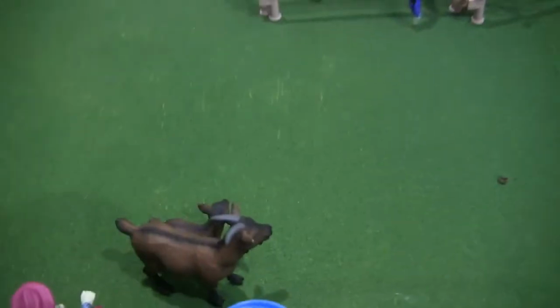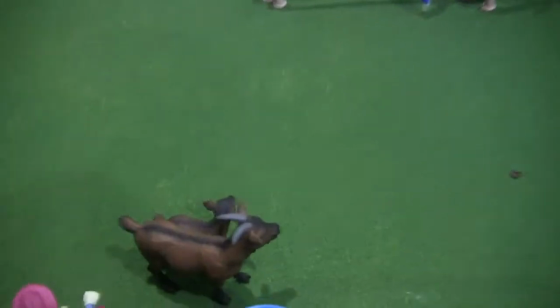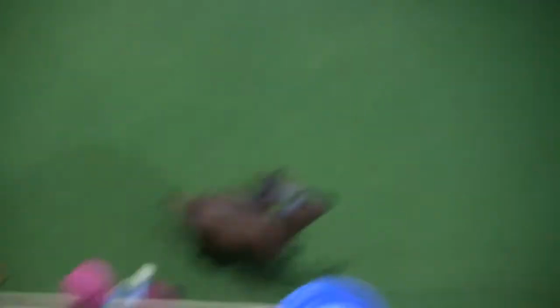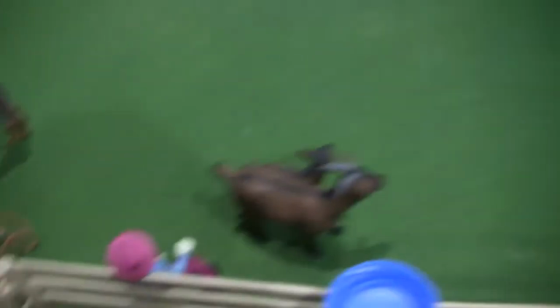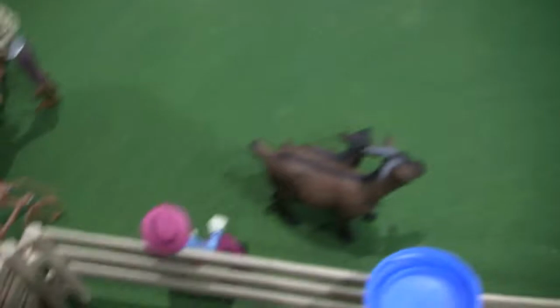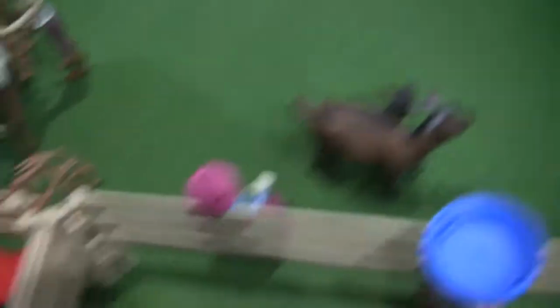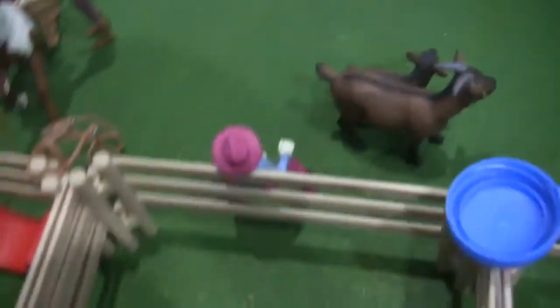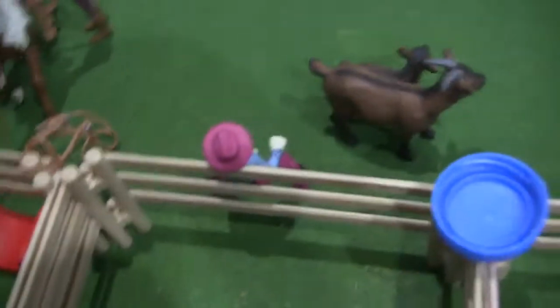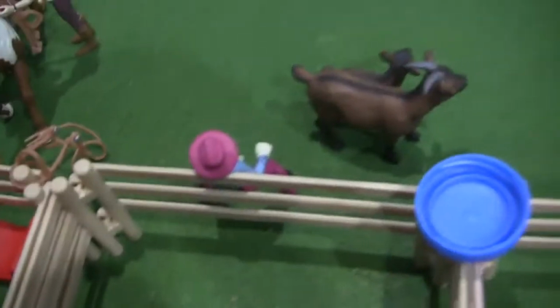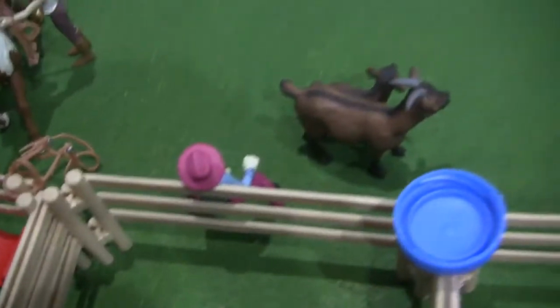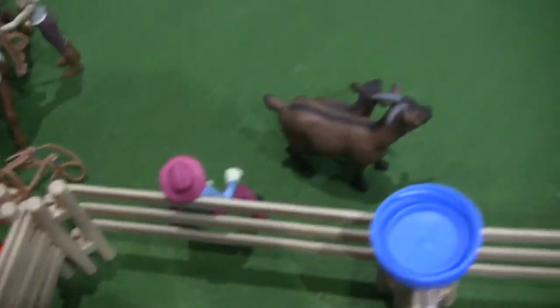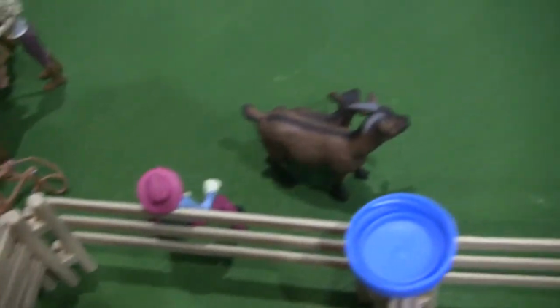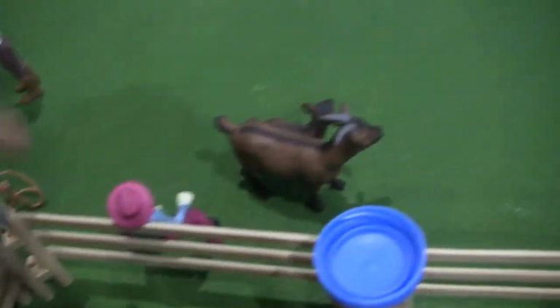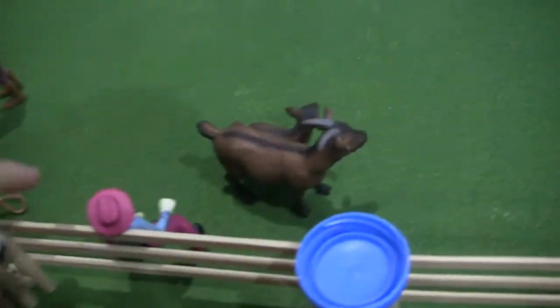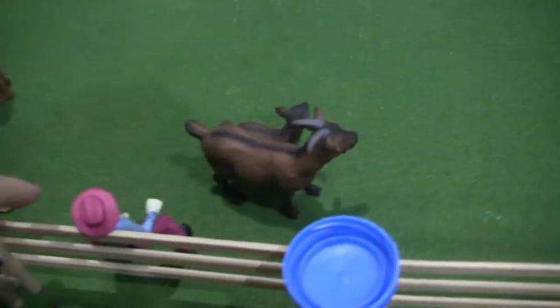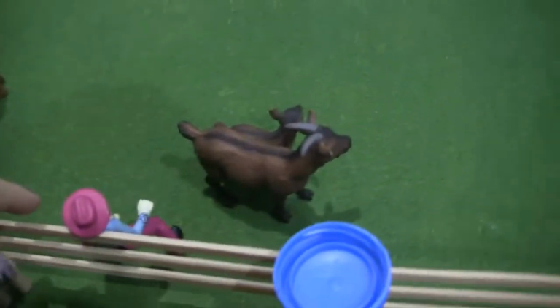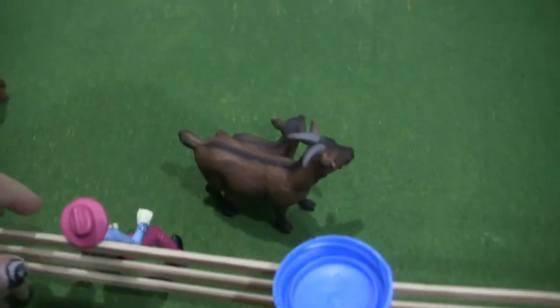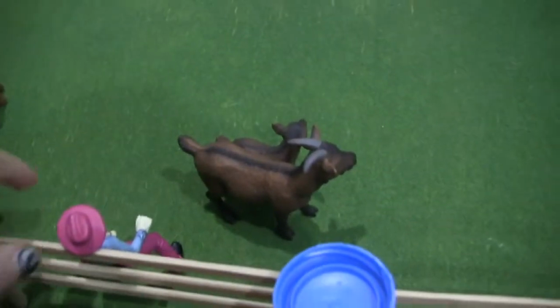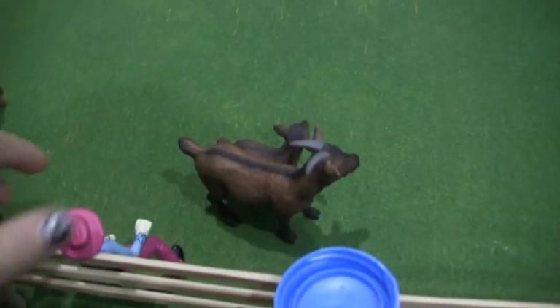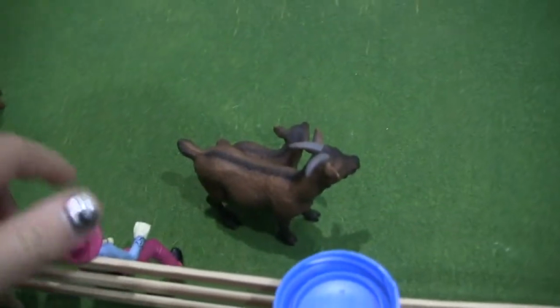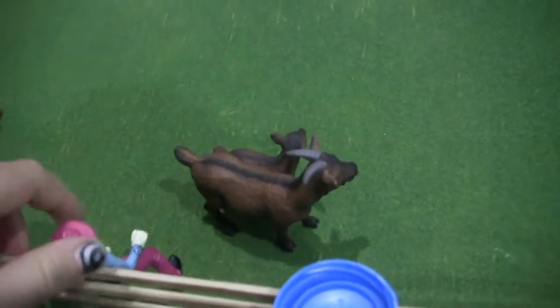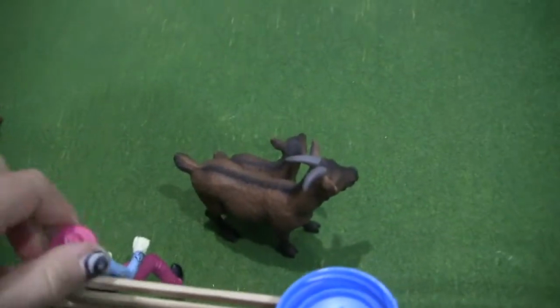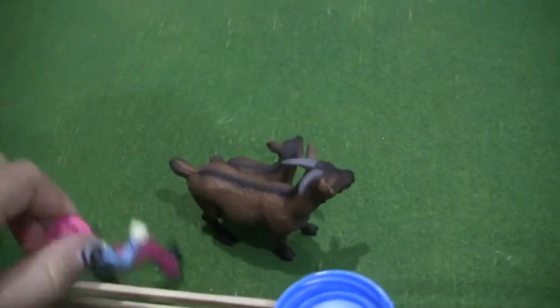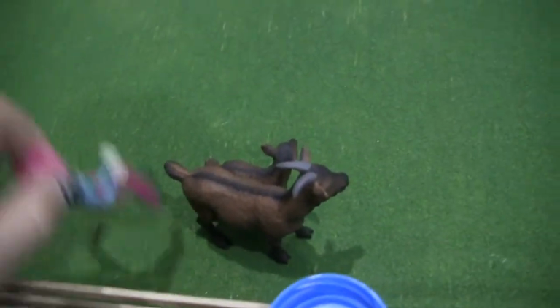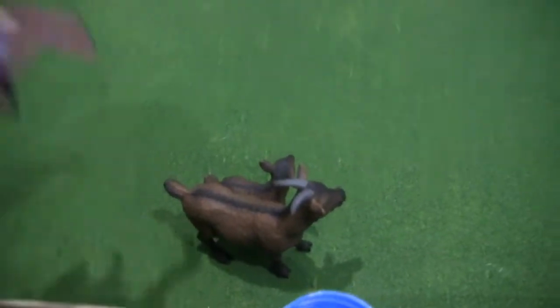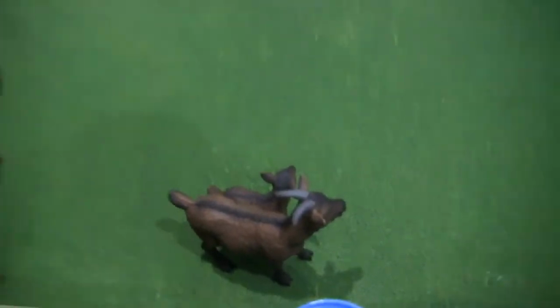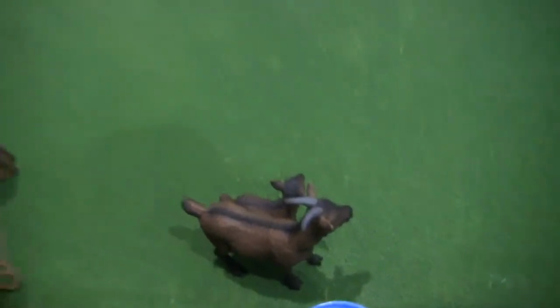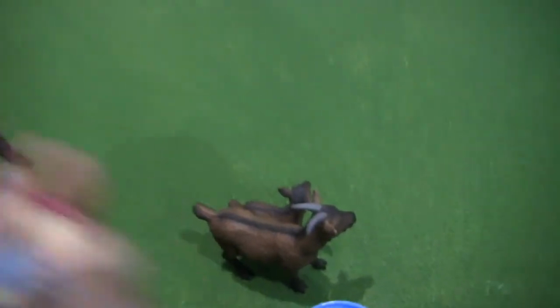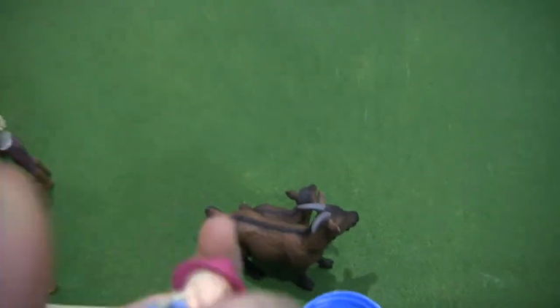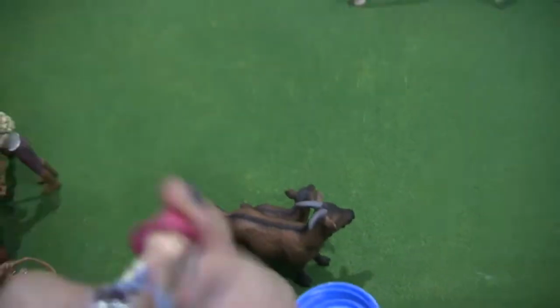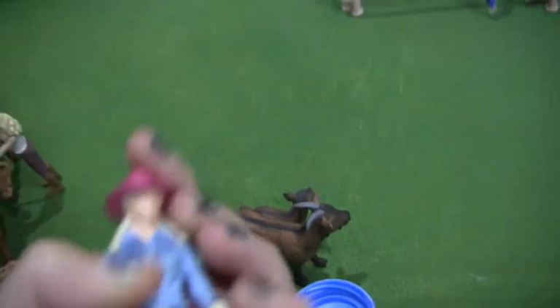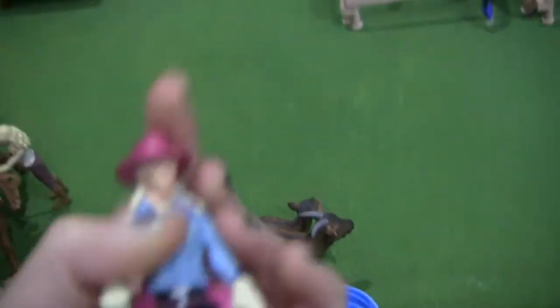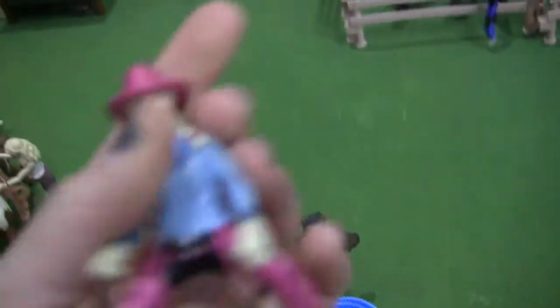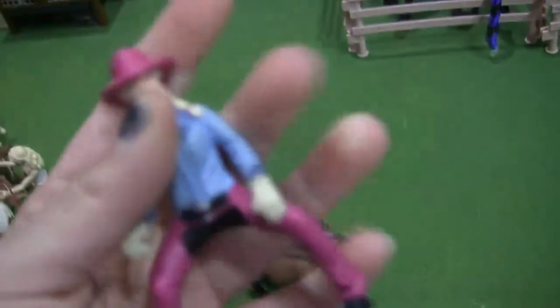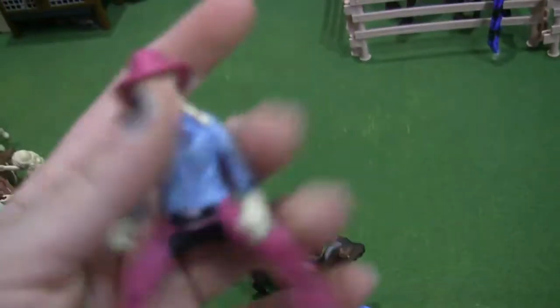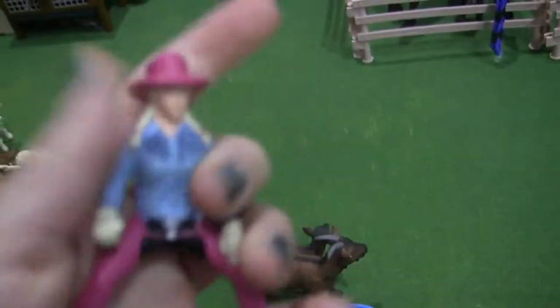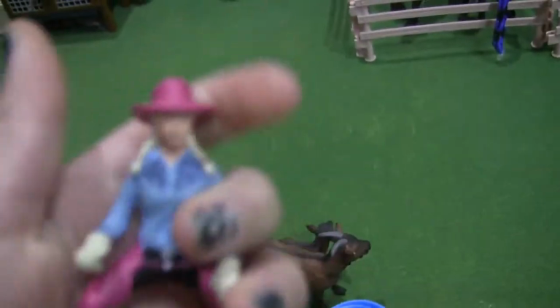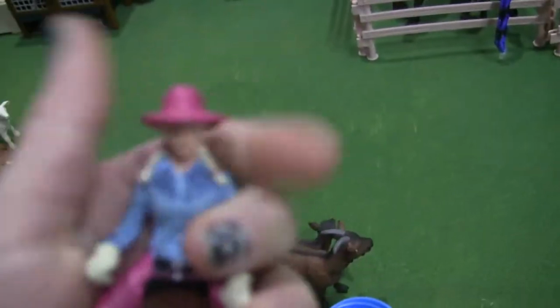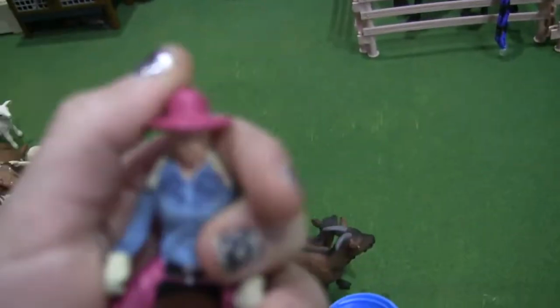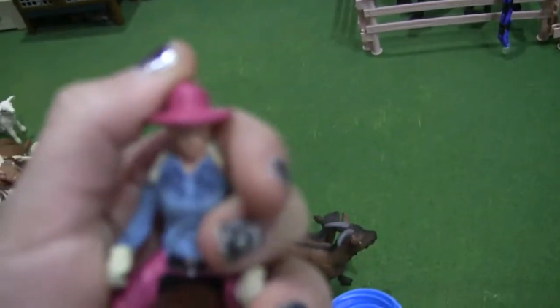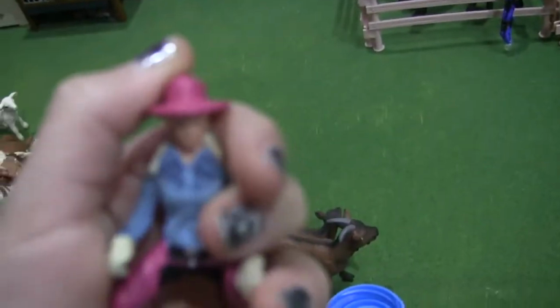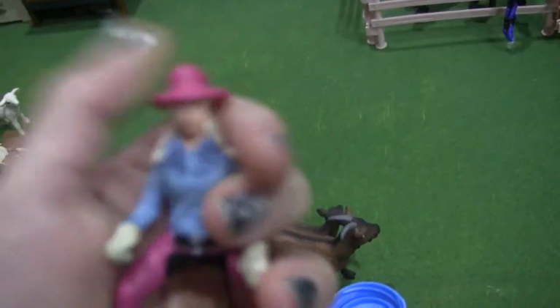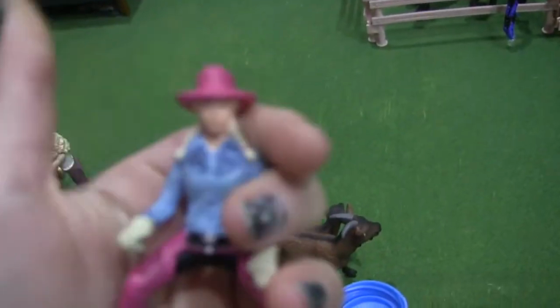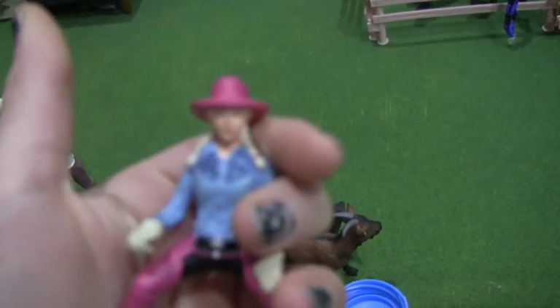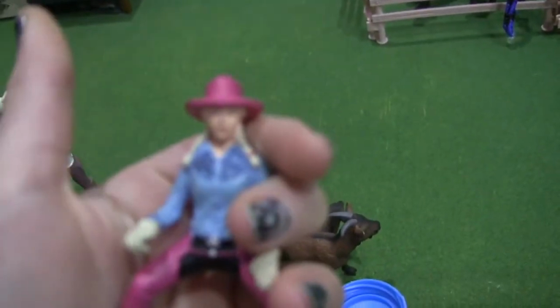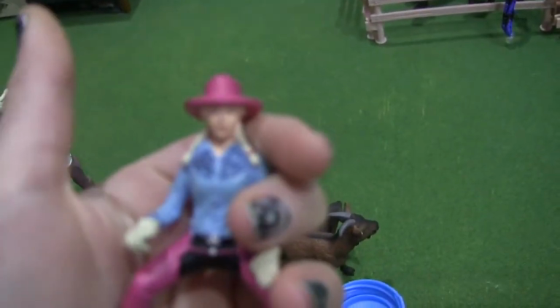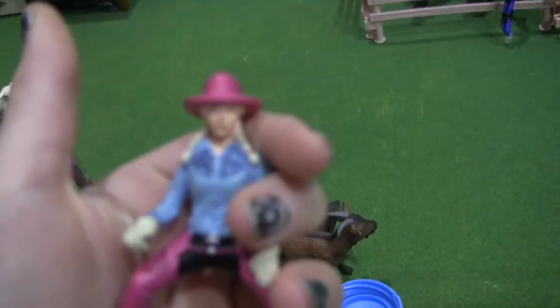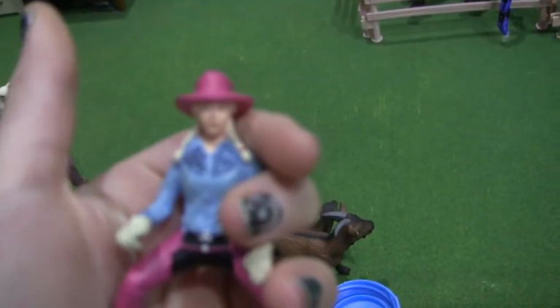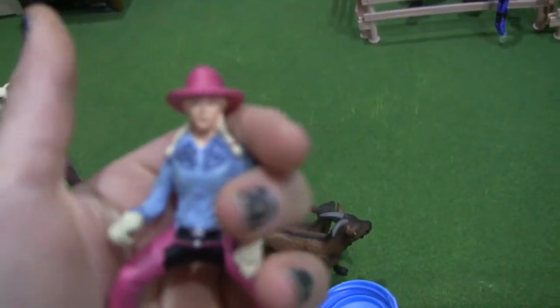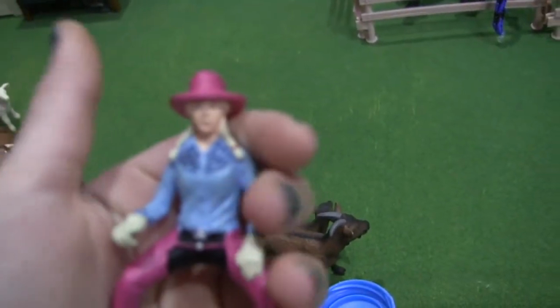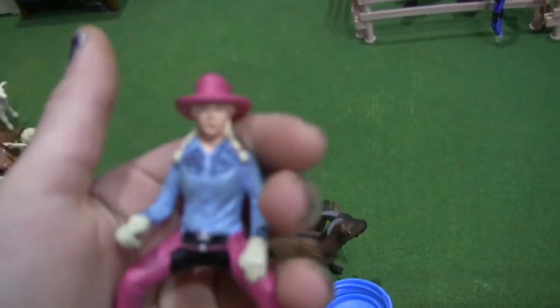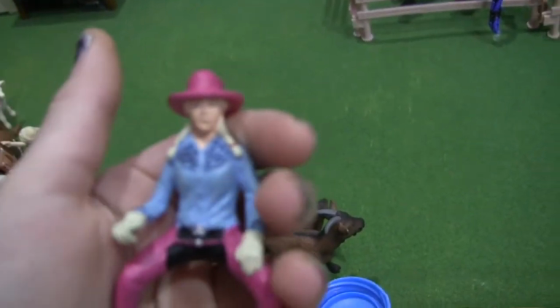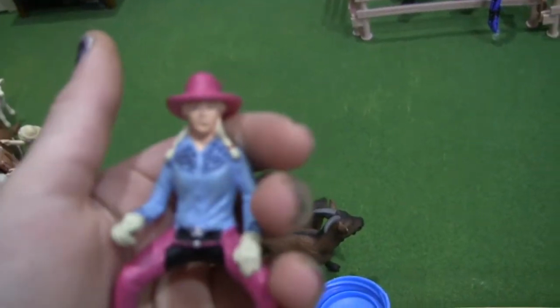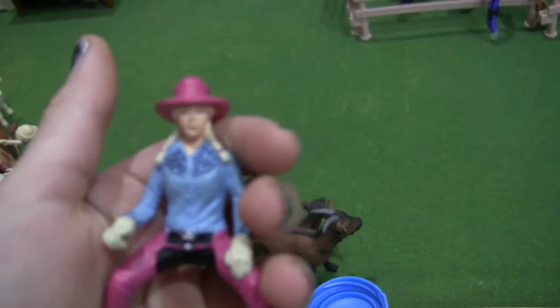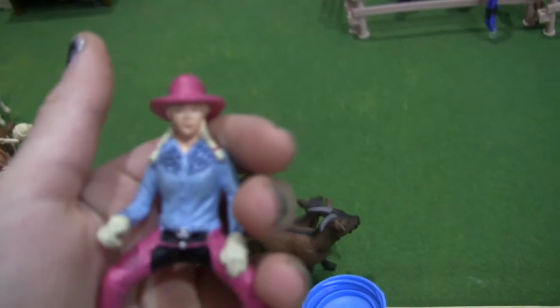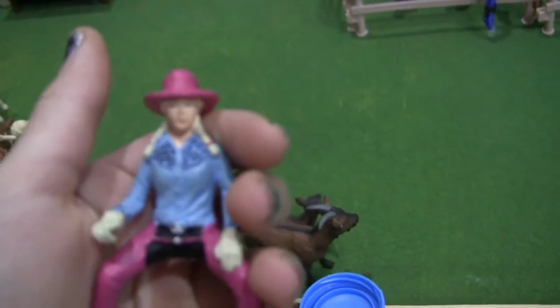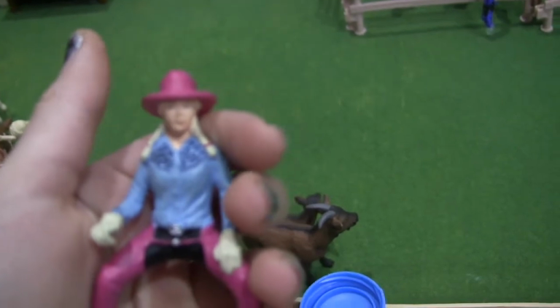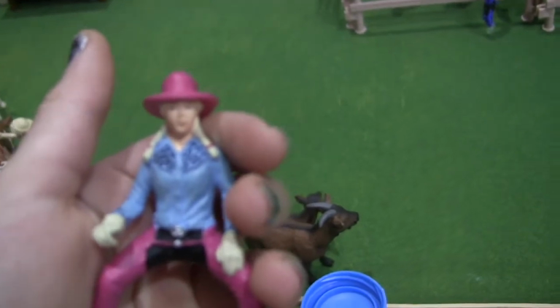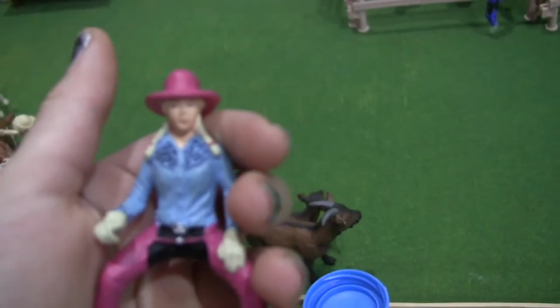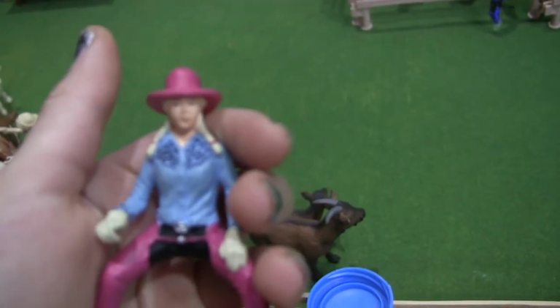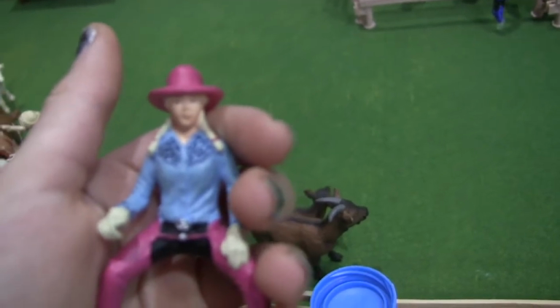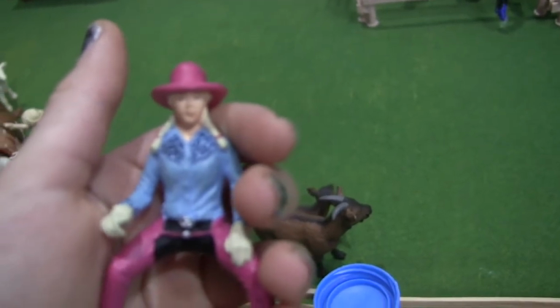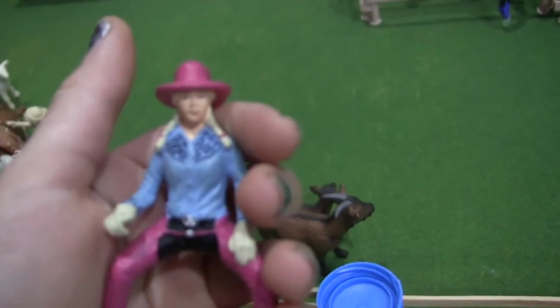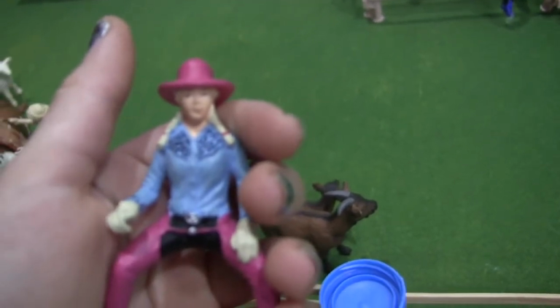Moving on, we have Amy here. She's like a champion barrel racer, and we're getting to her horse in a minute.